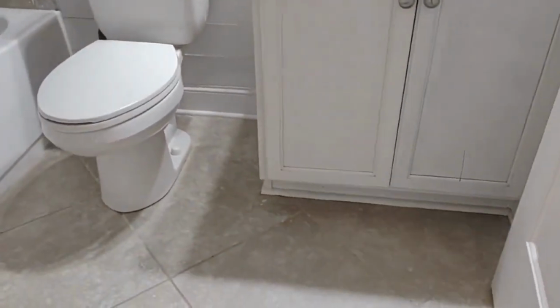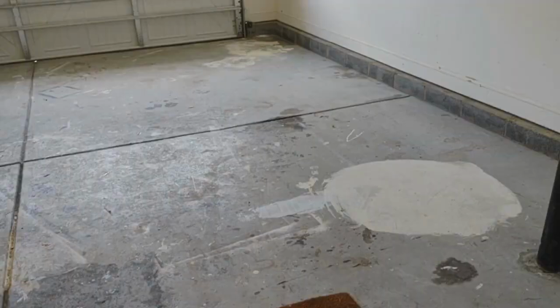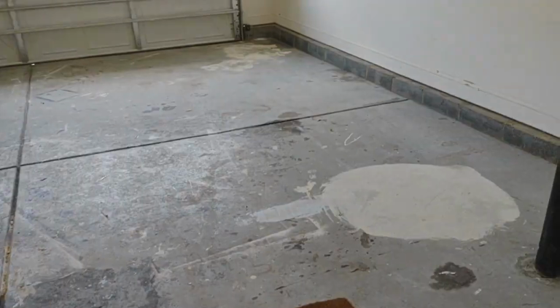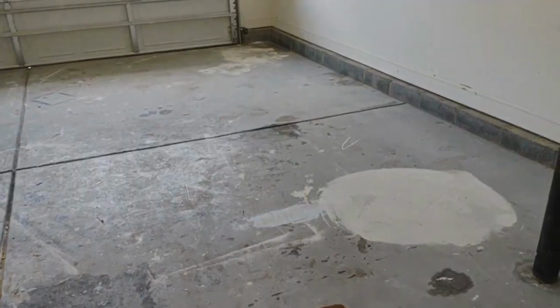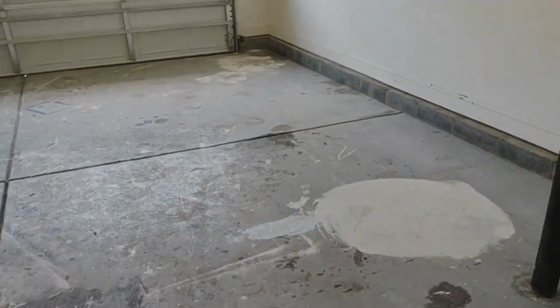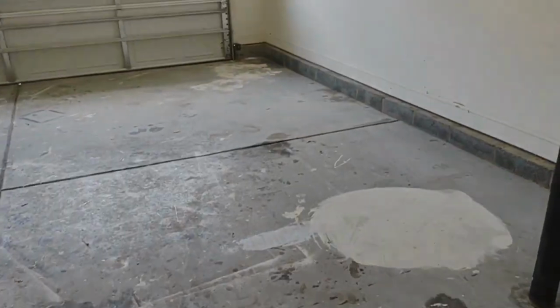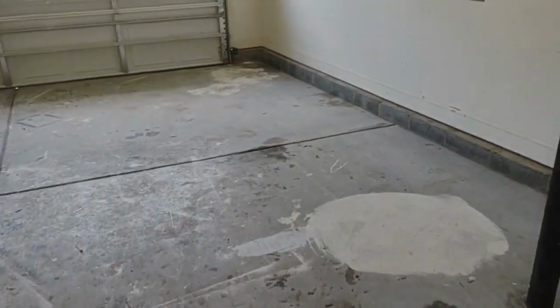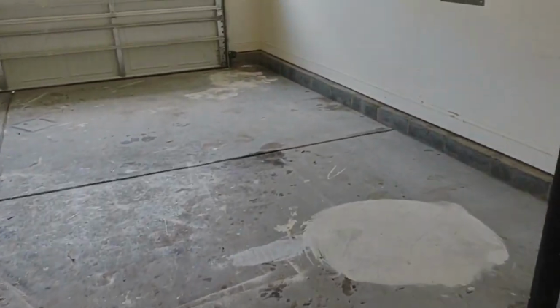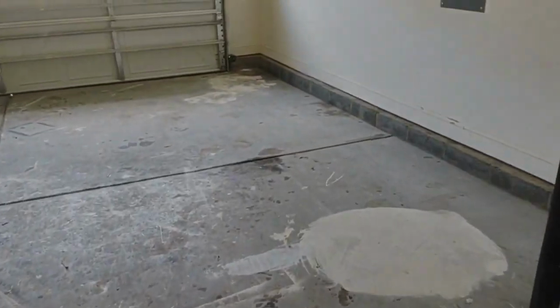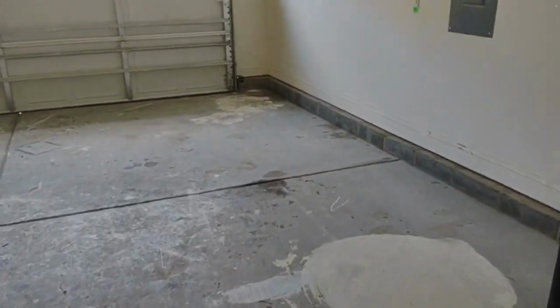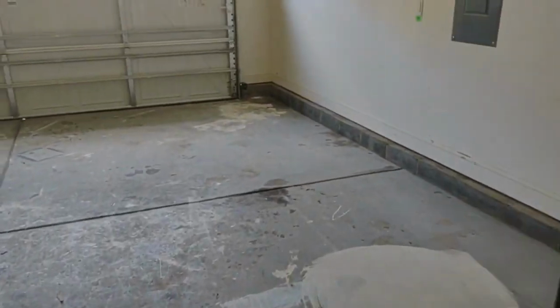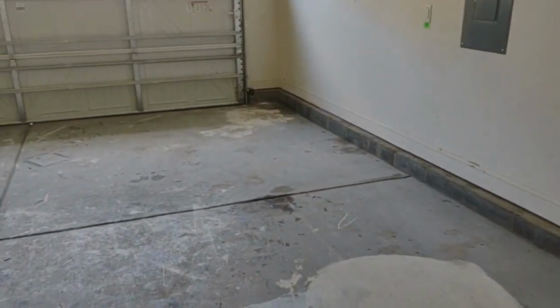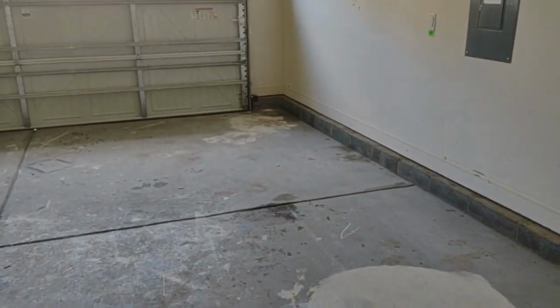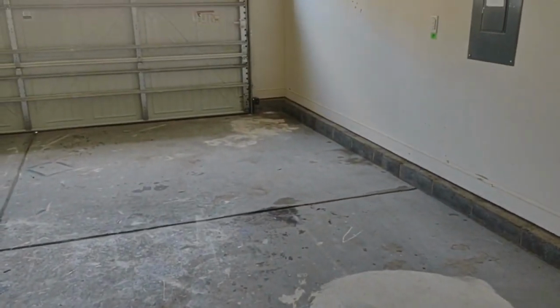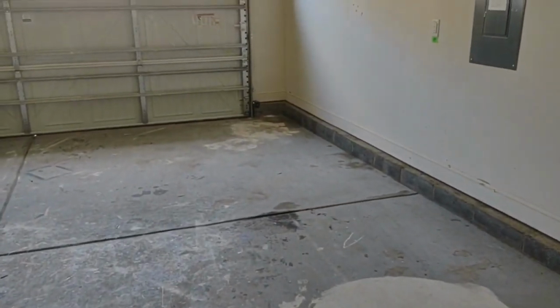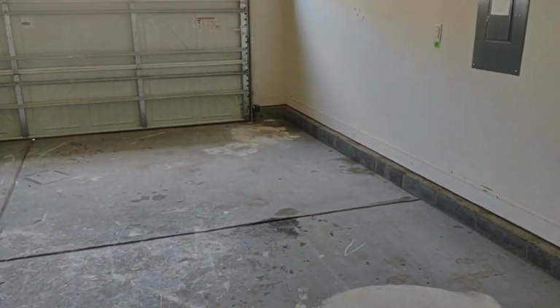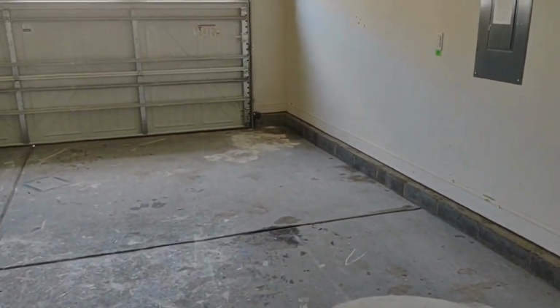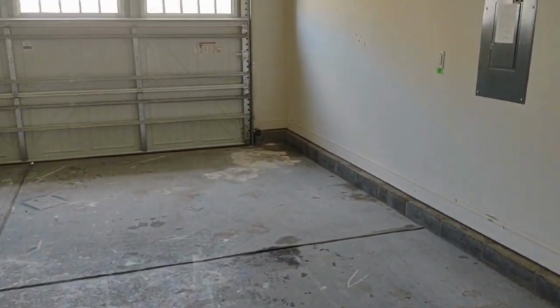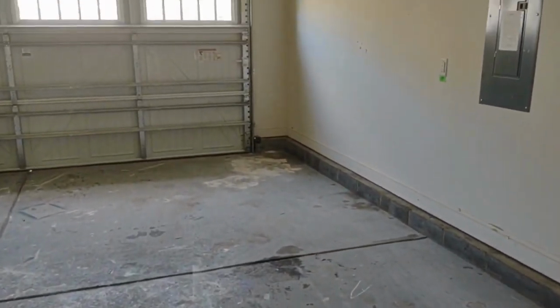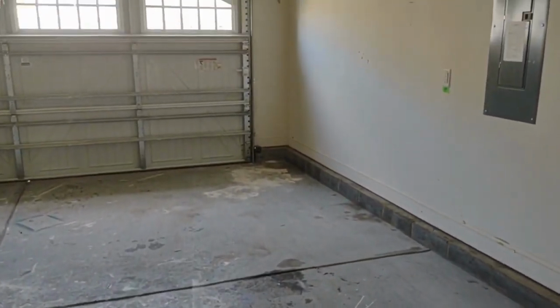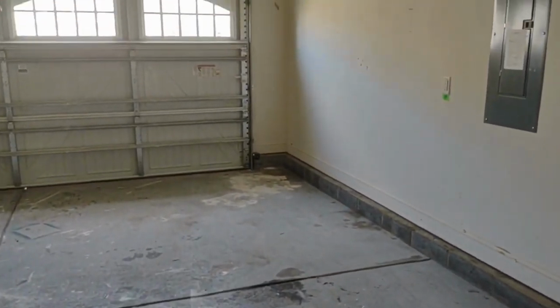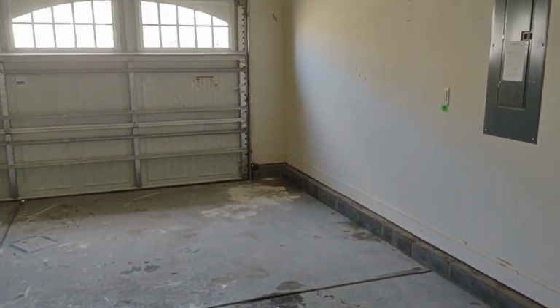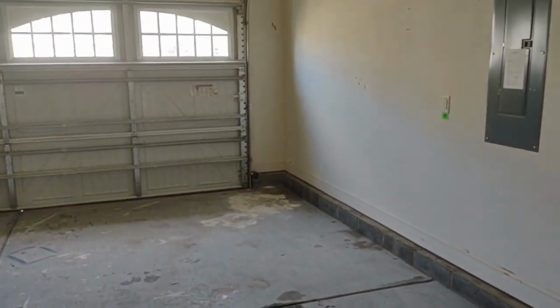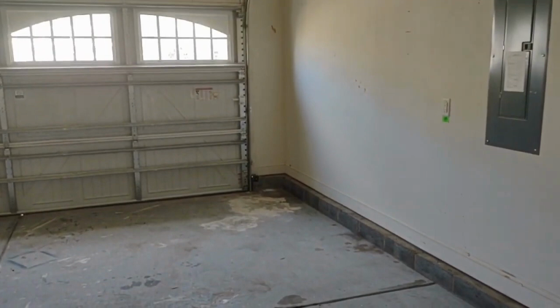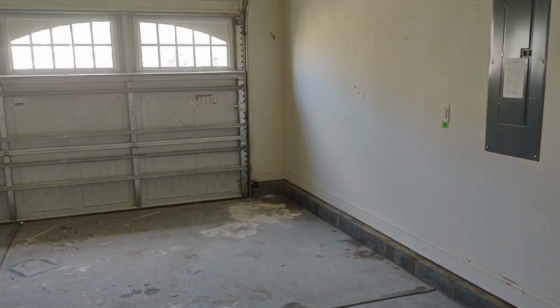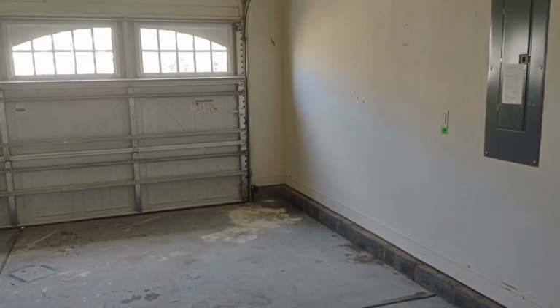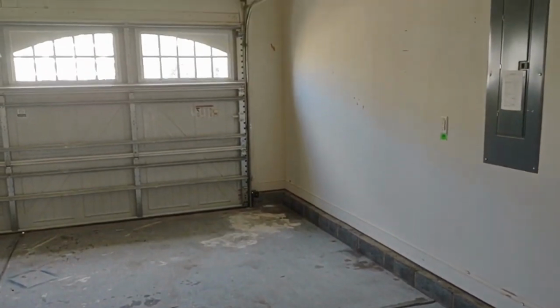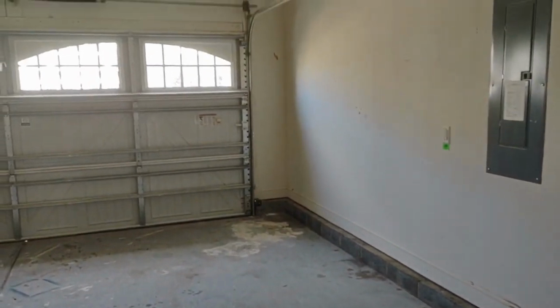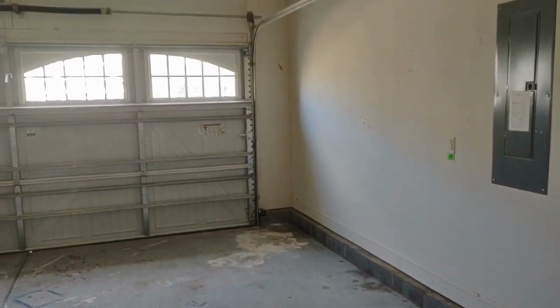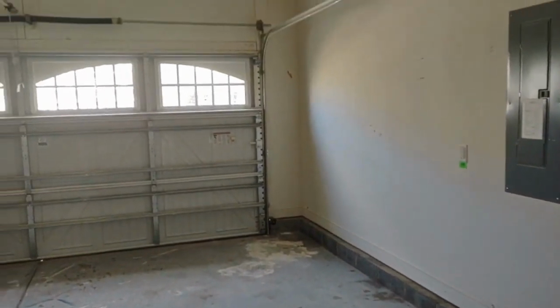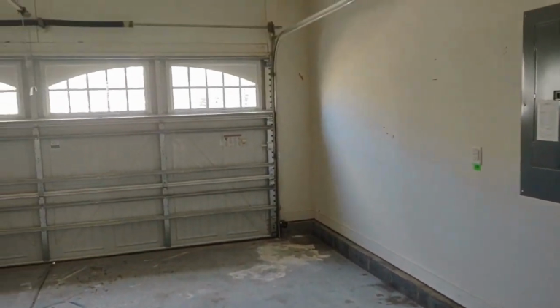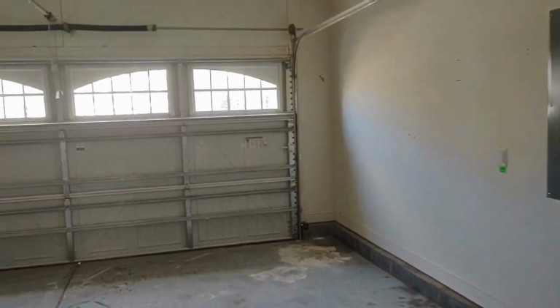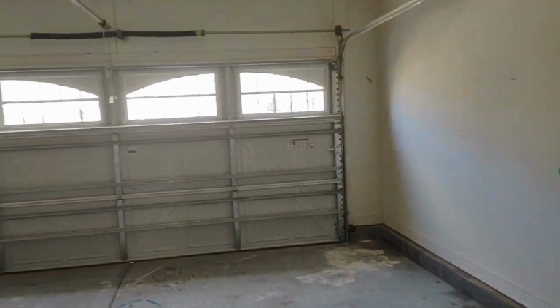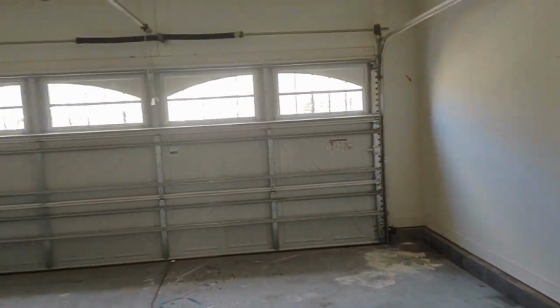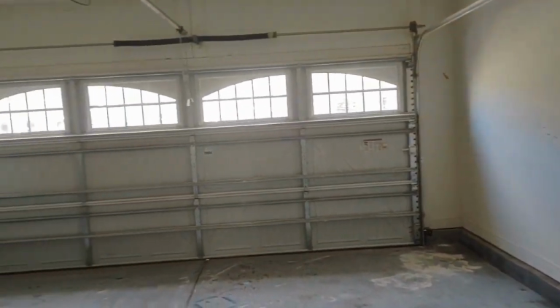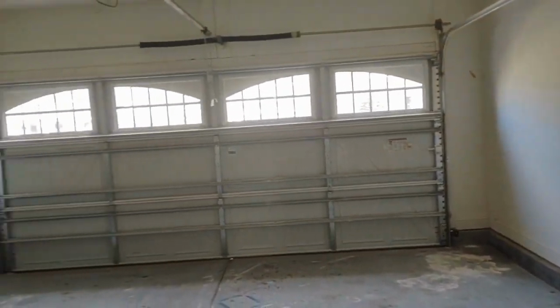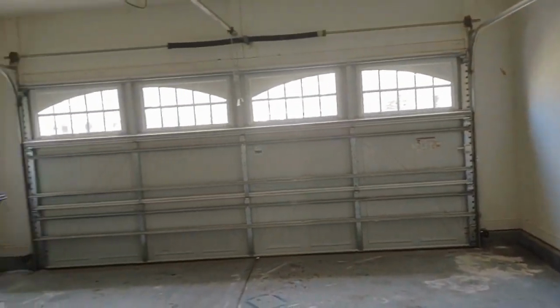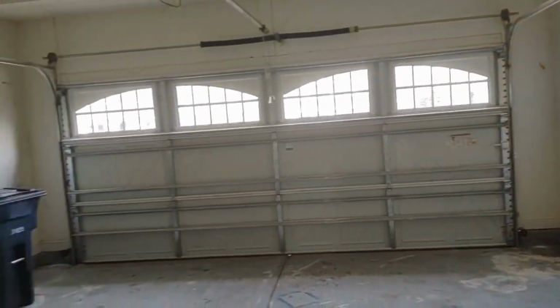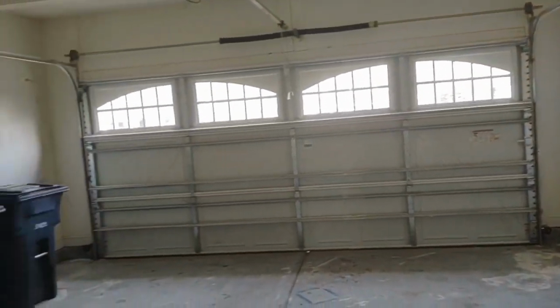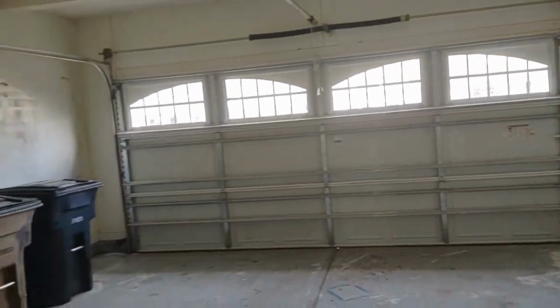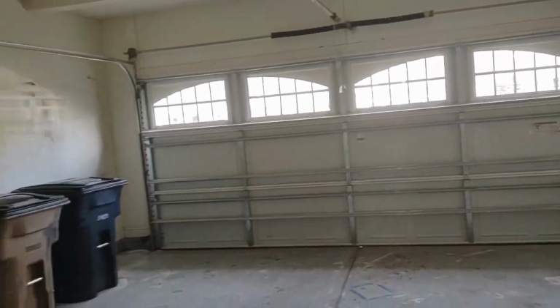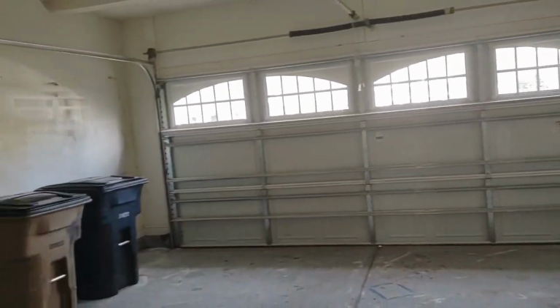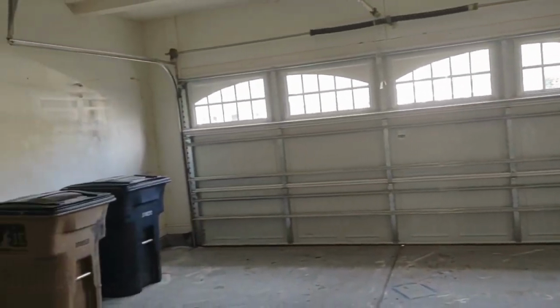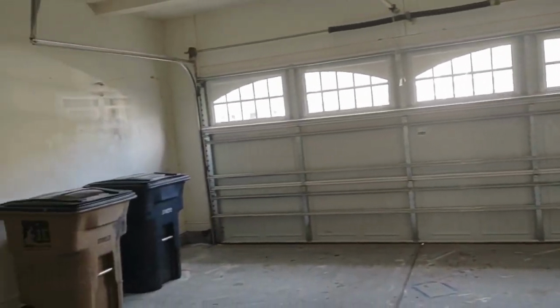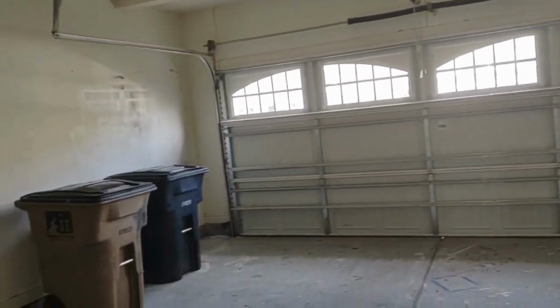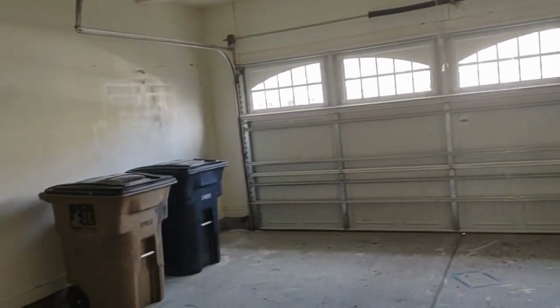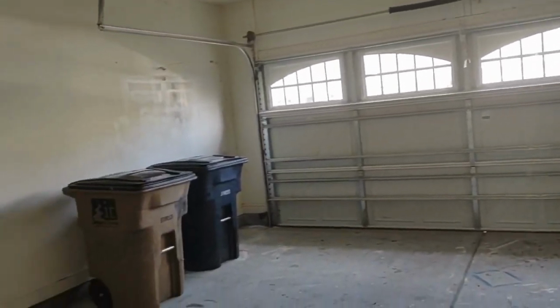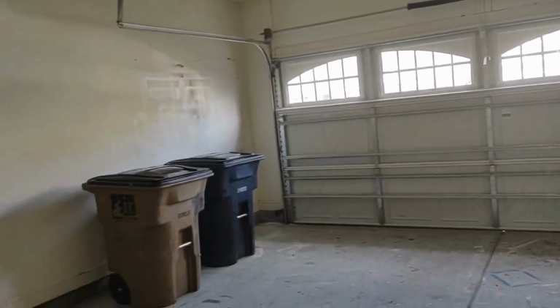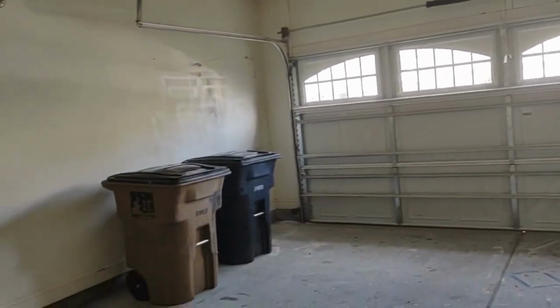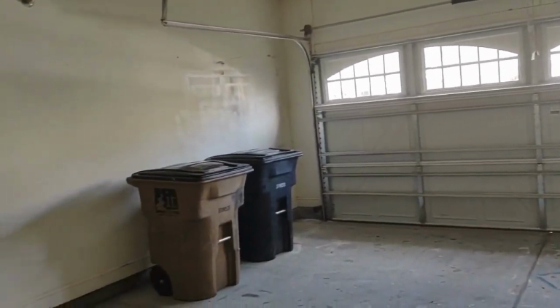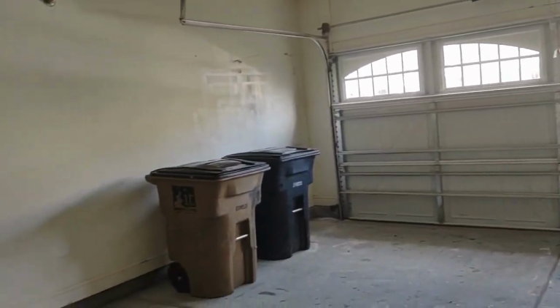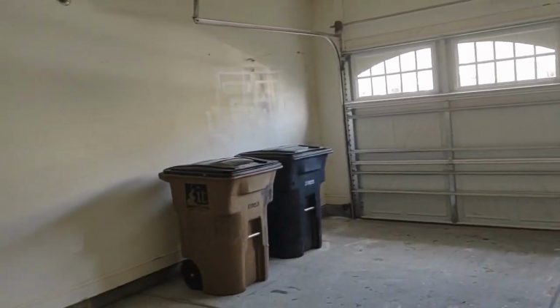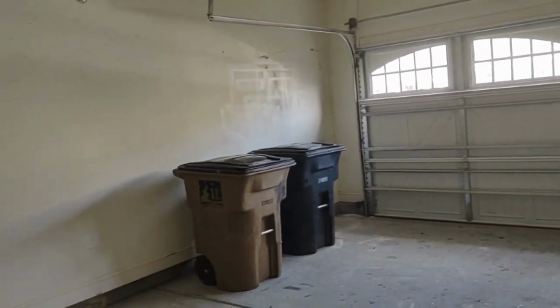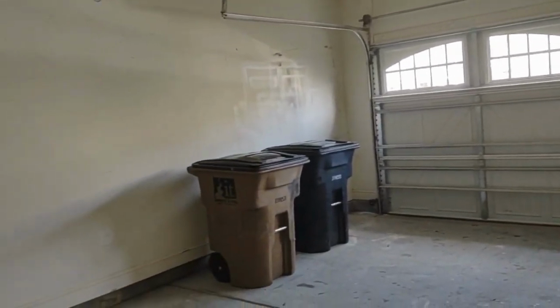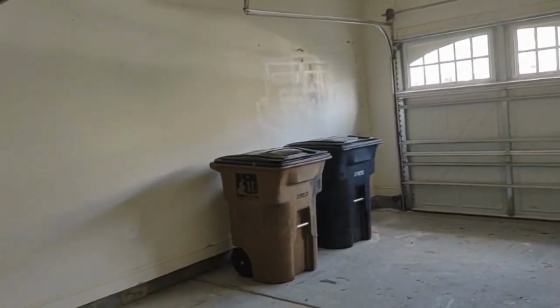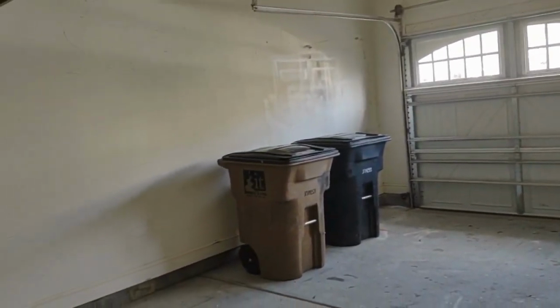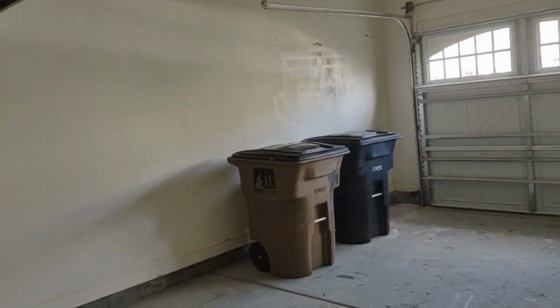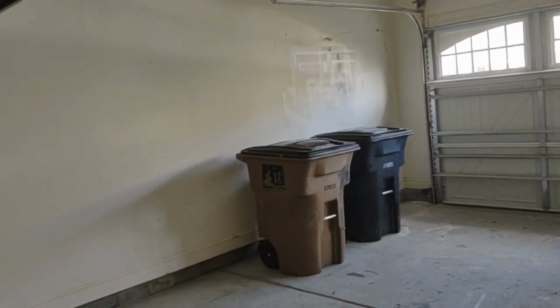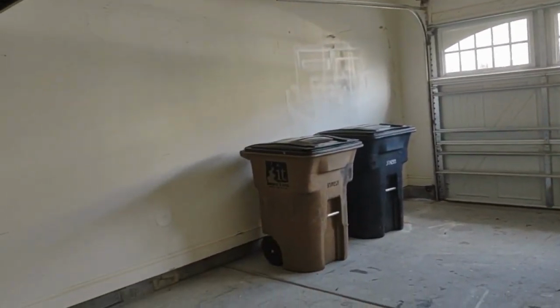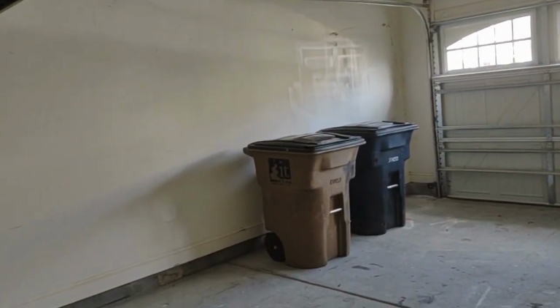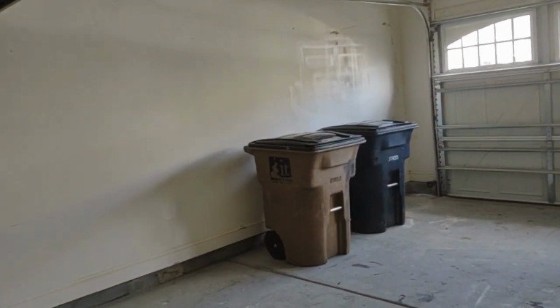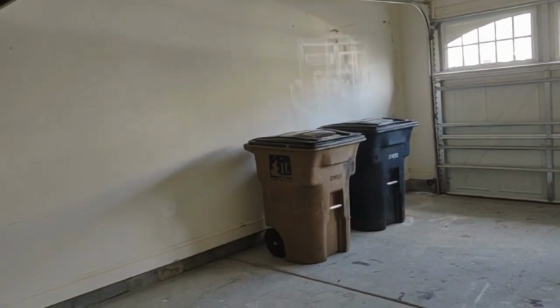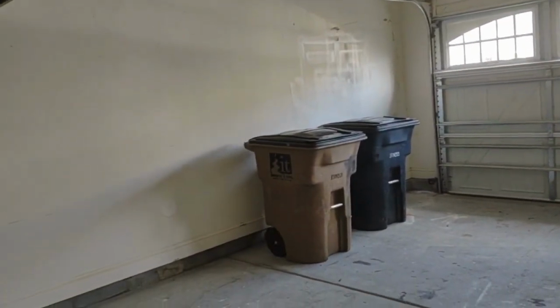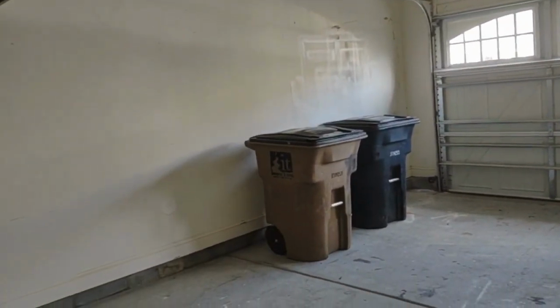Downstairs we also have our two-car garage. The garage is a two-car garage and is very spacious.